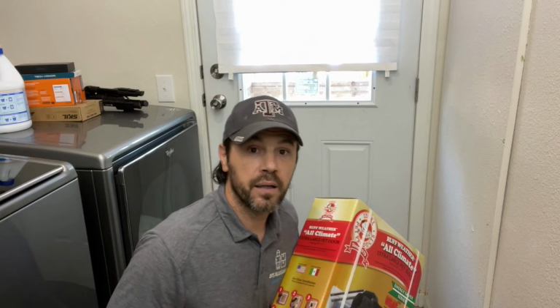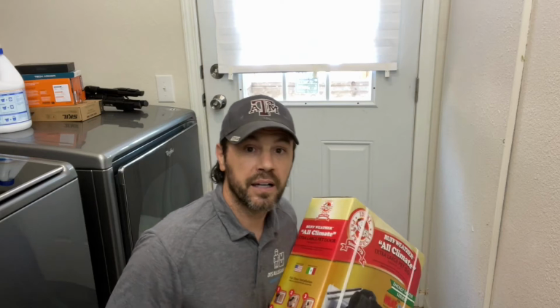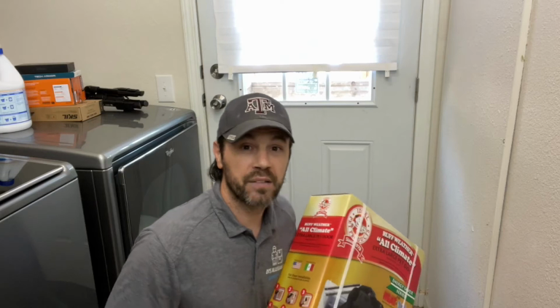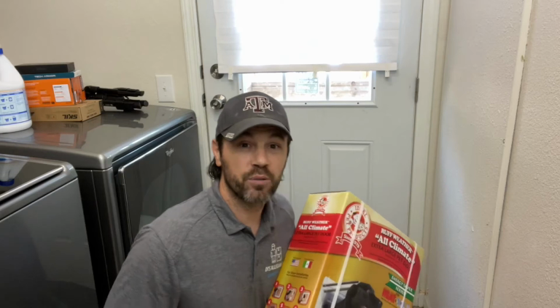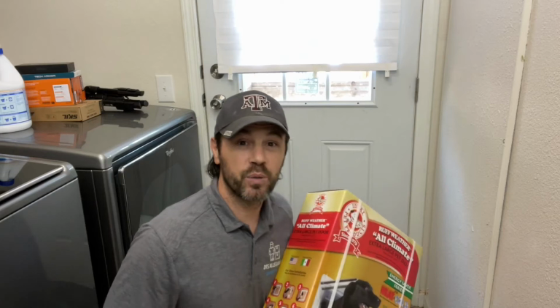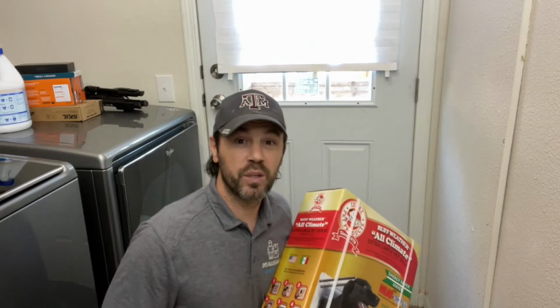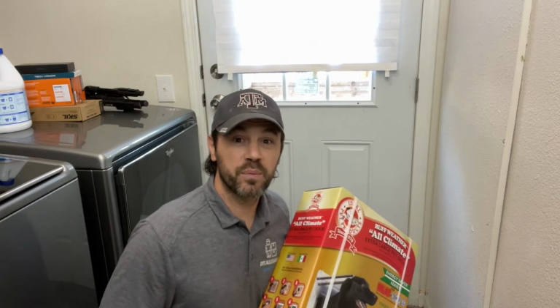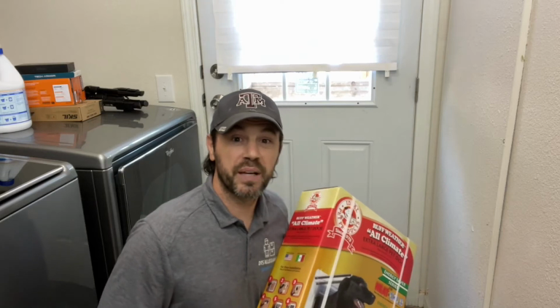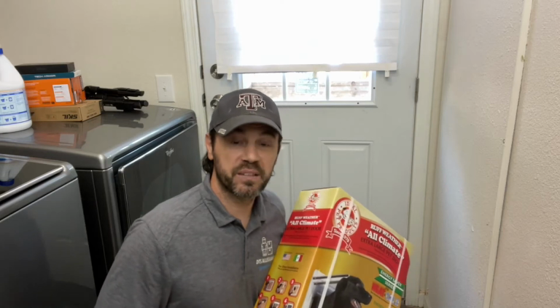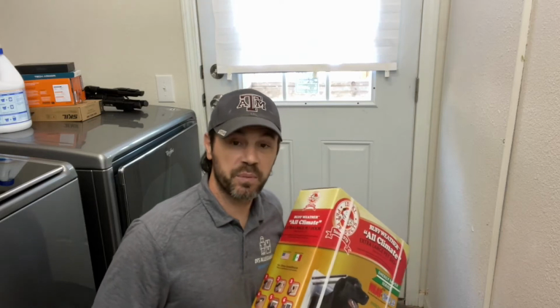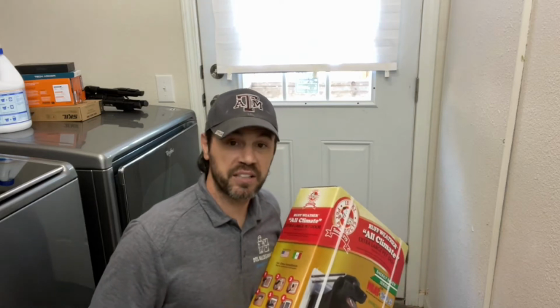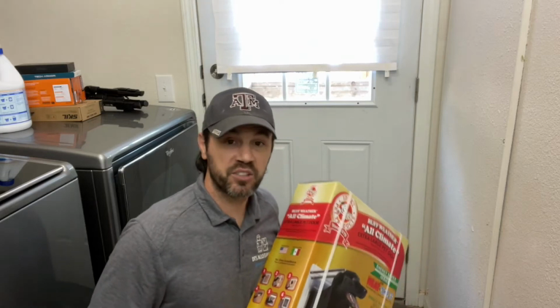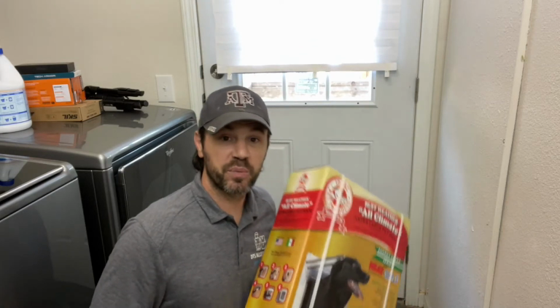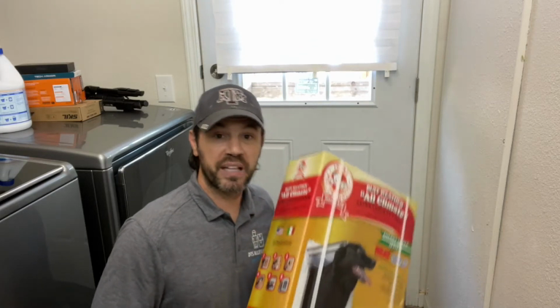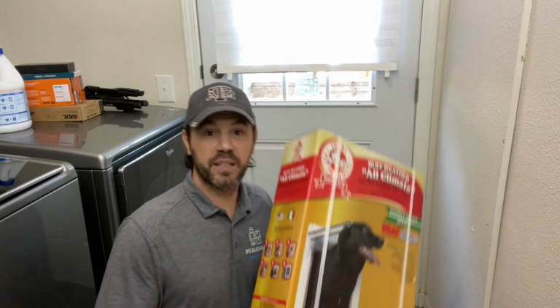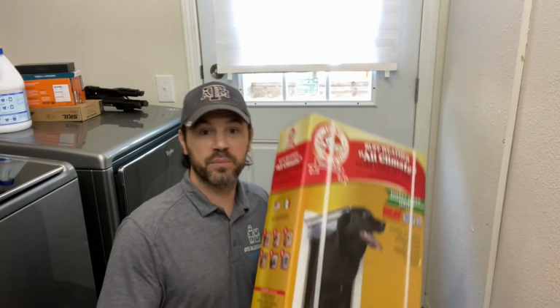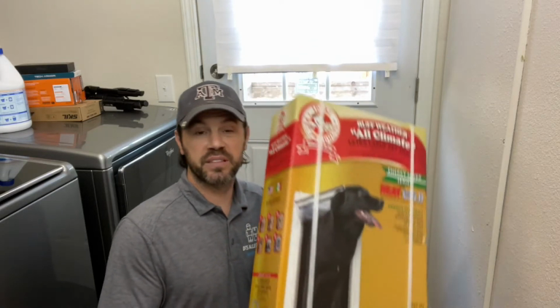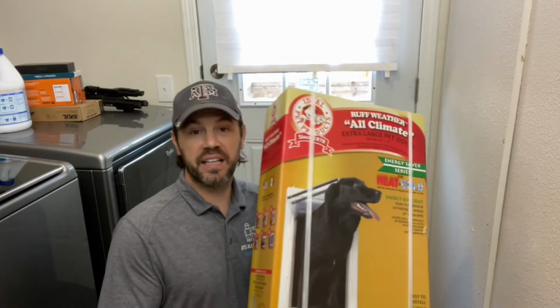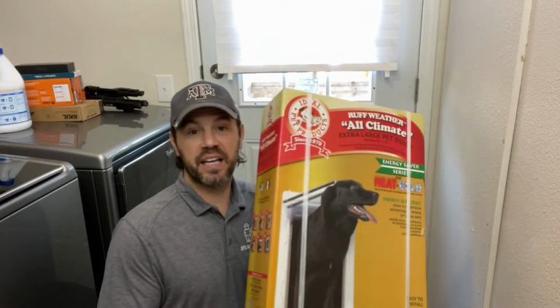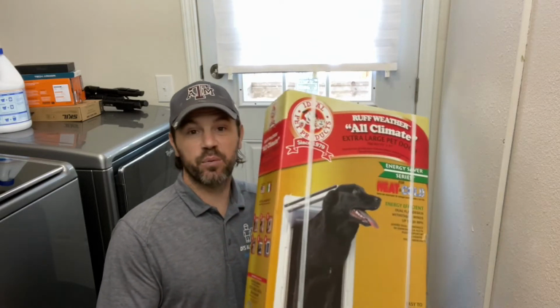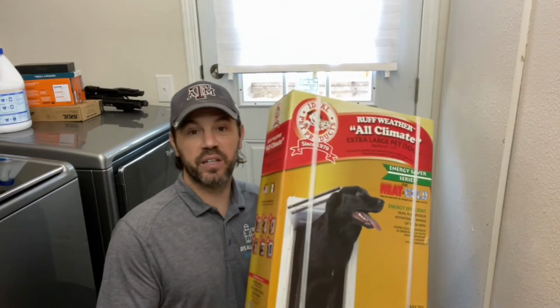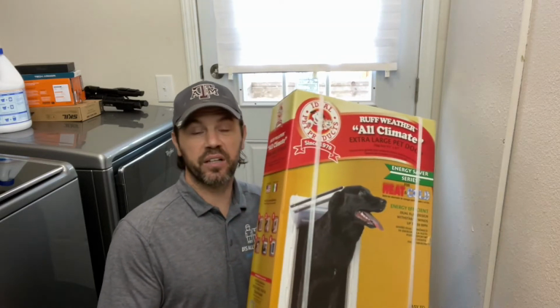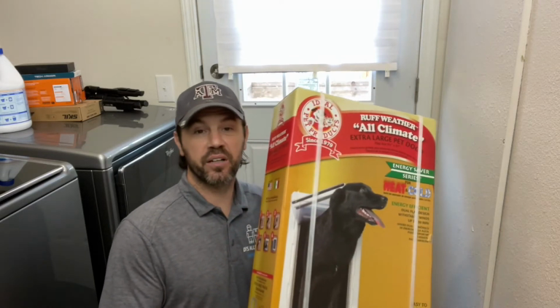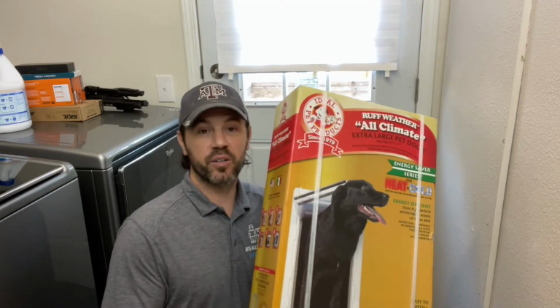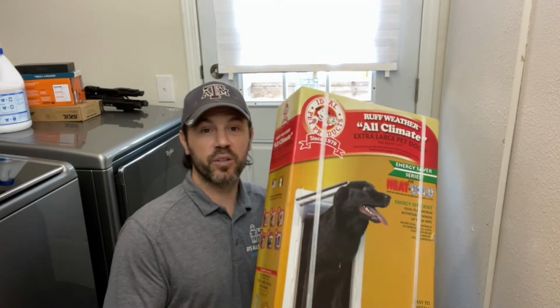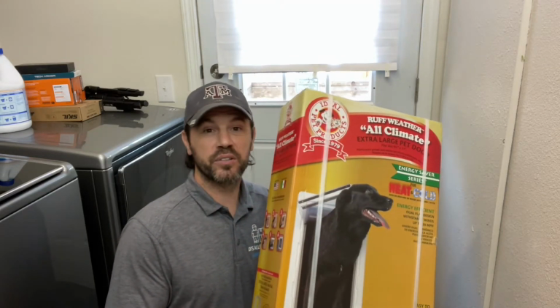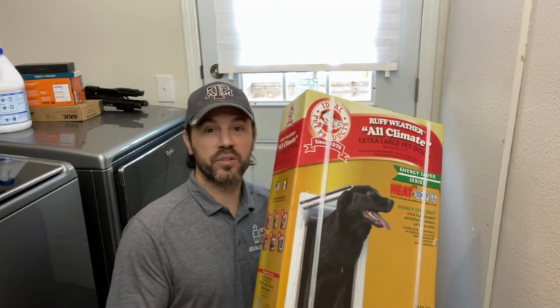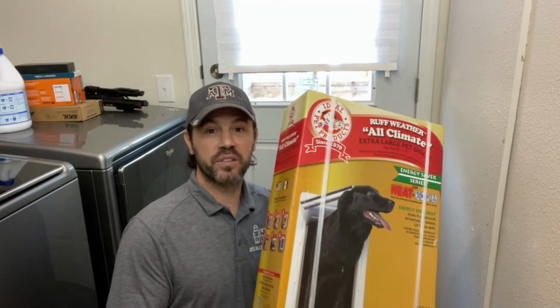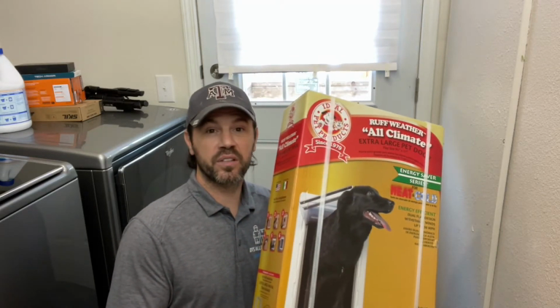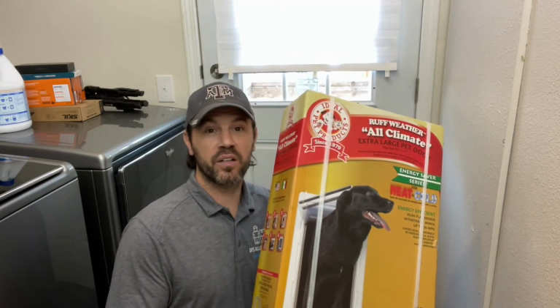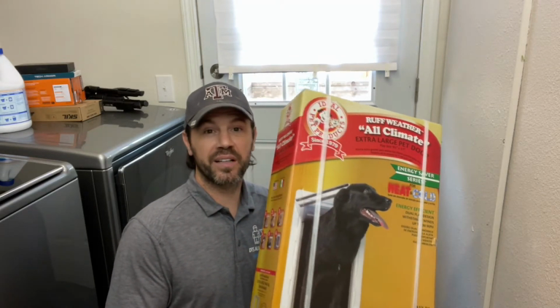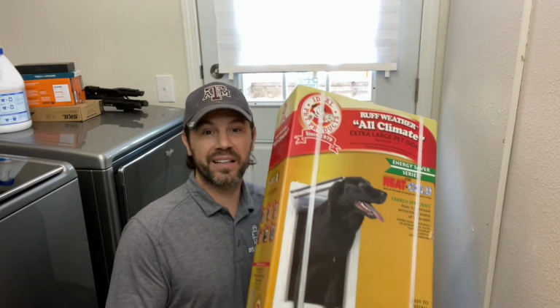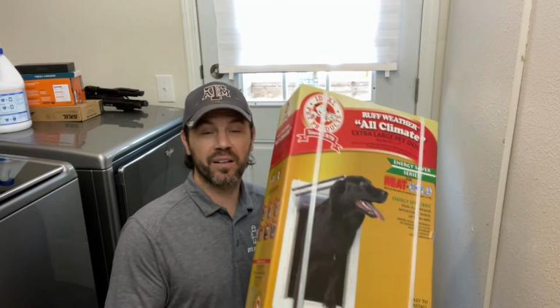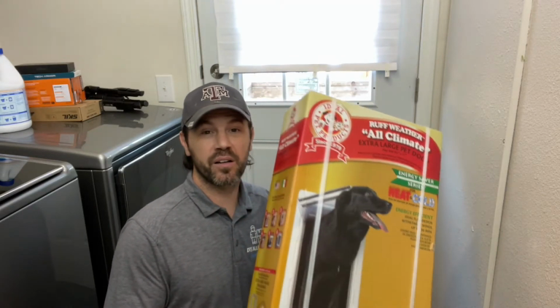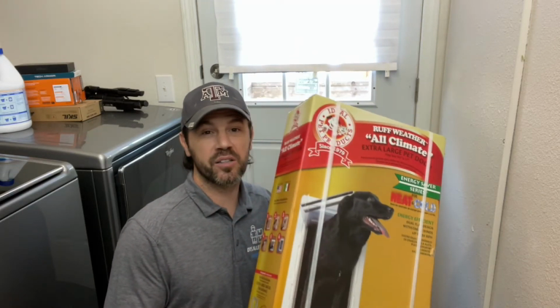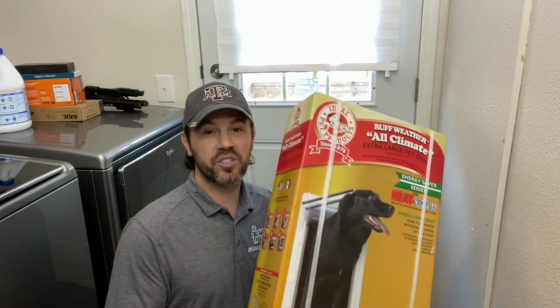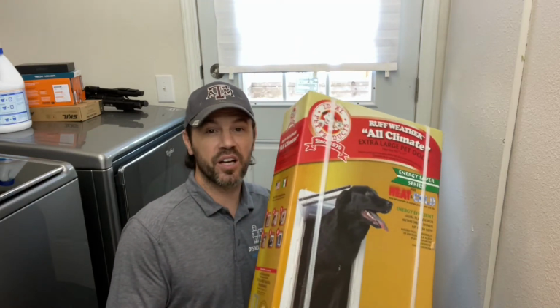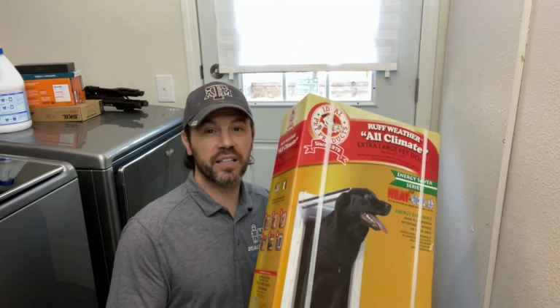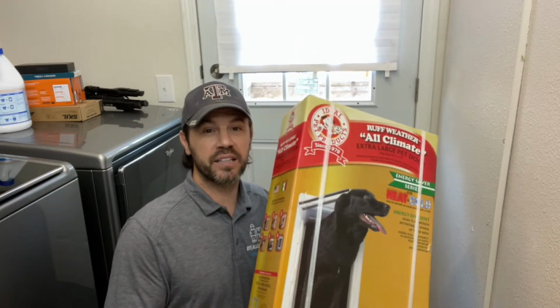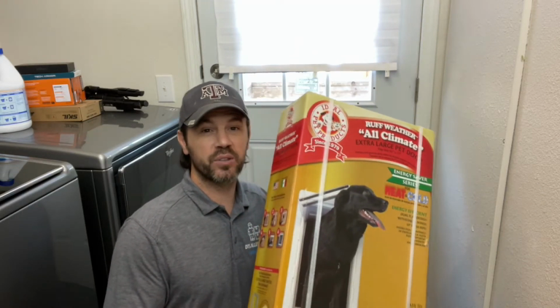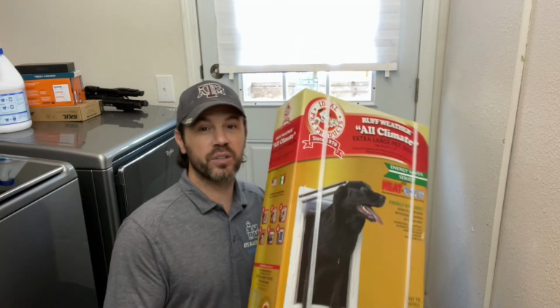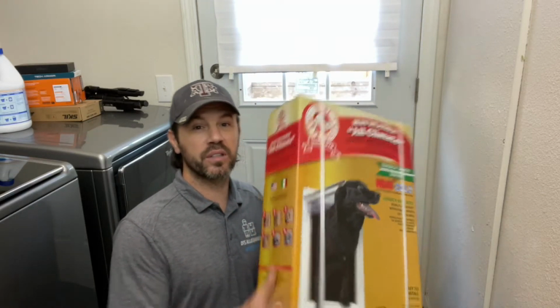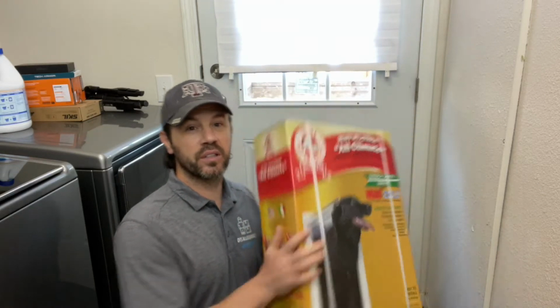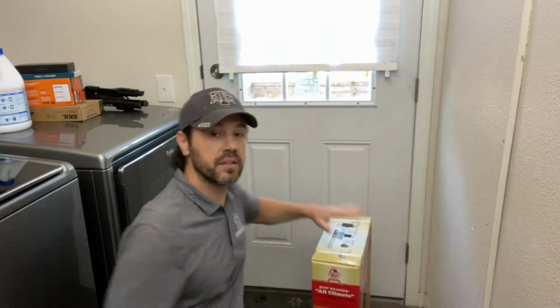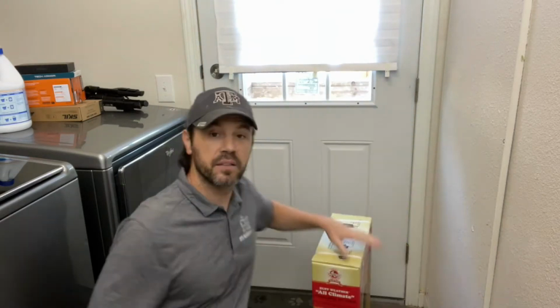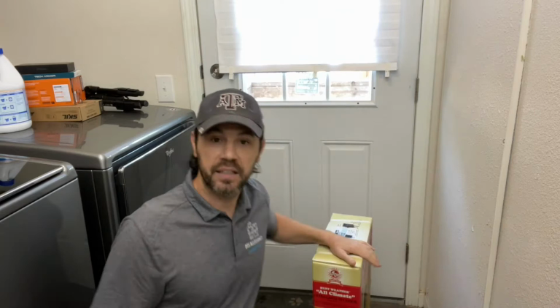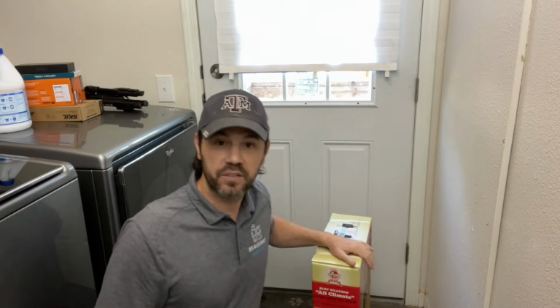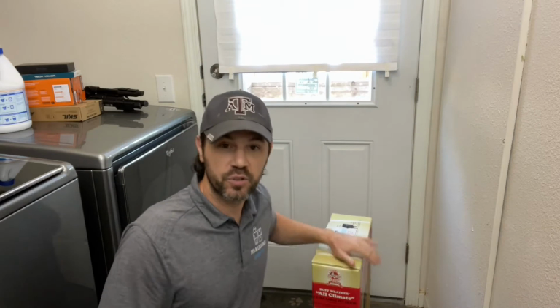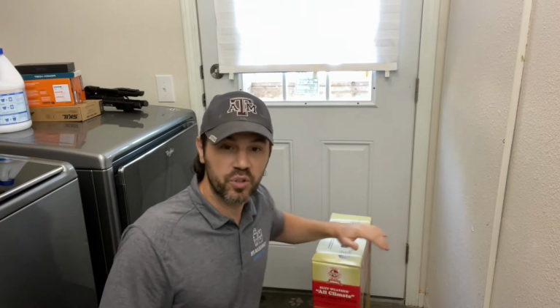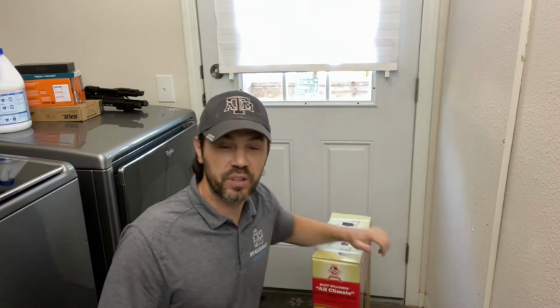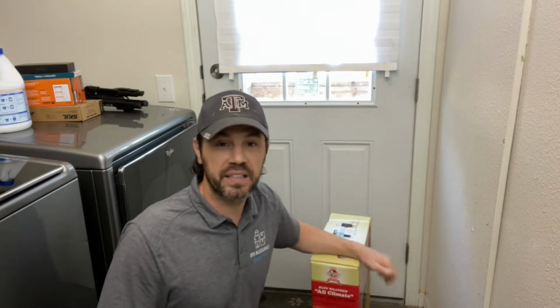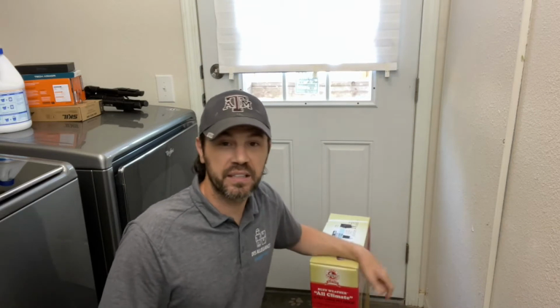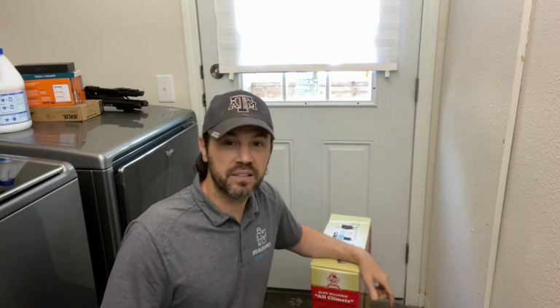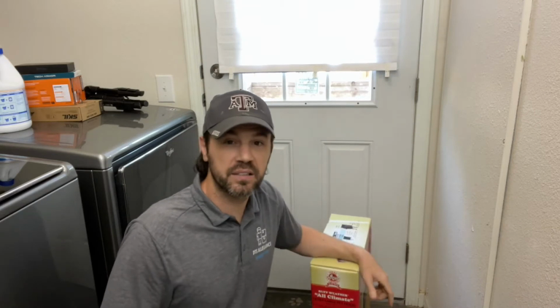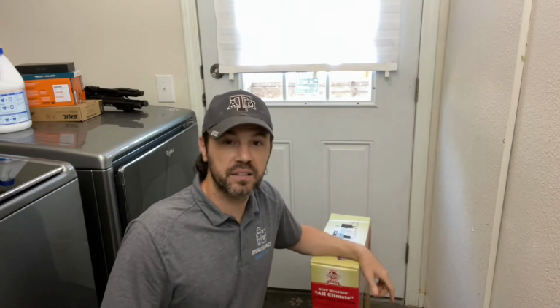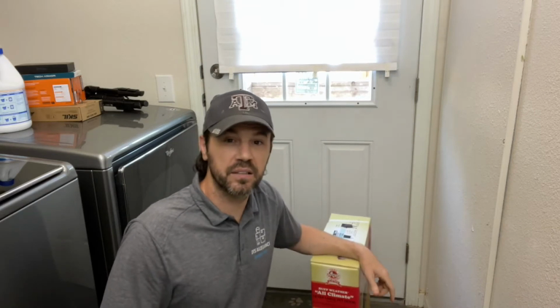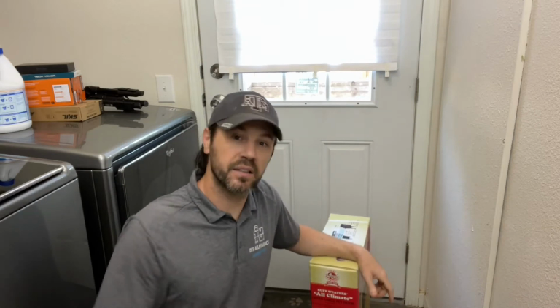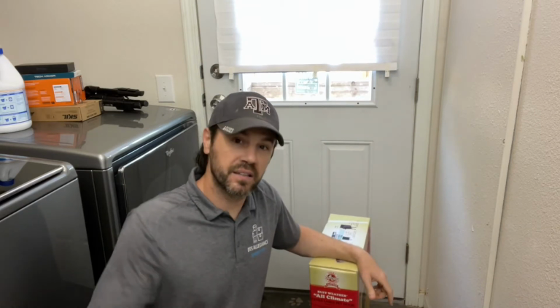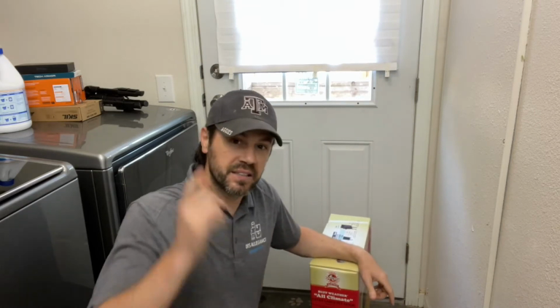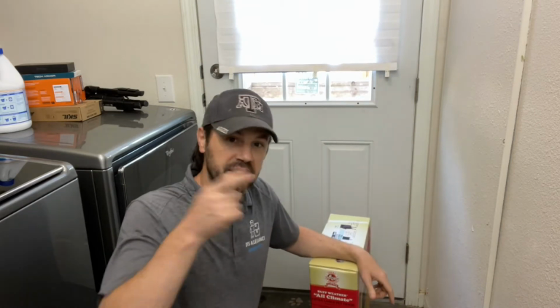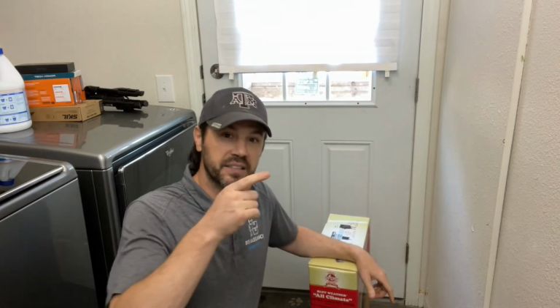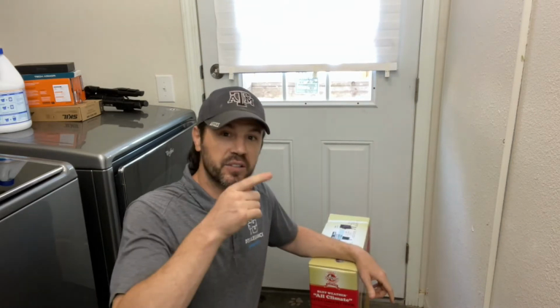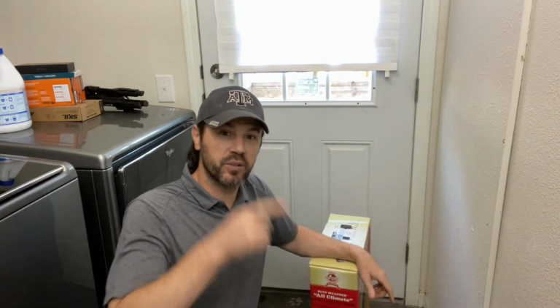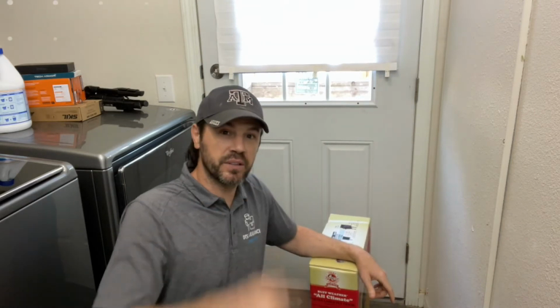All right everyone, welcome back to Mastering Mayhem. Today we are going to install a large doggy door. Thanks for joining us. Let's get to it.